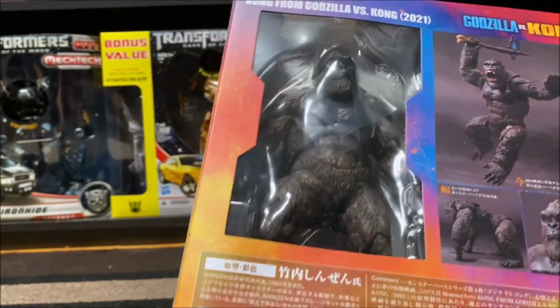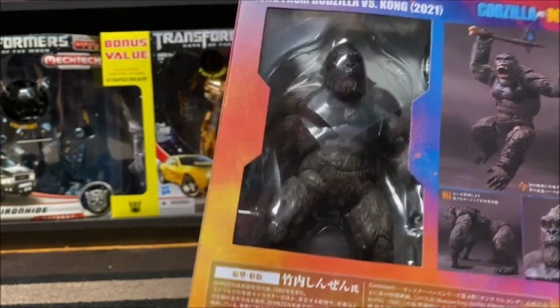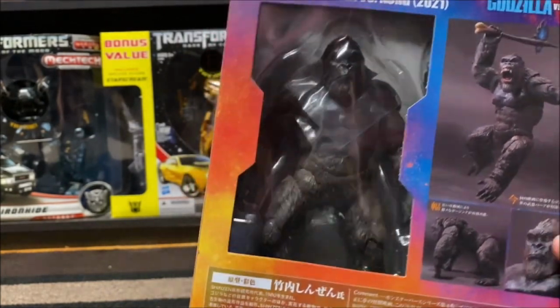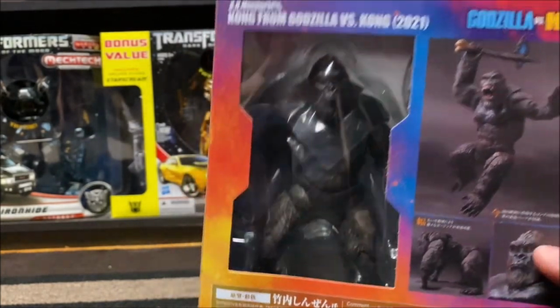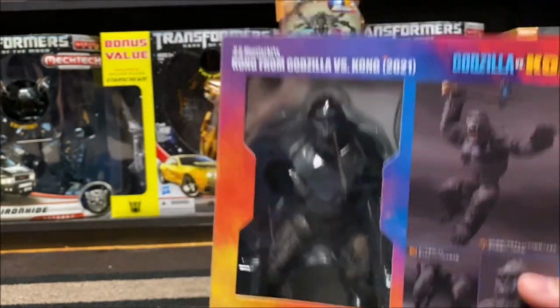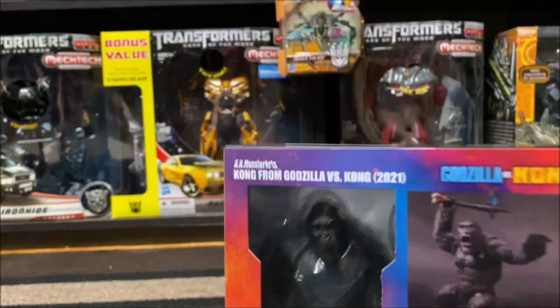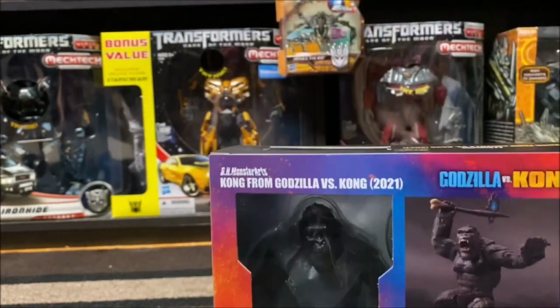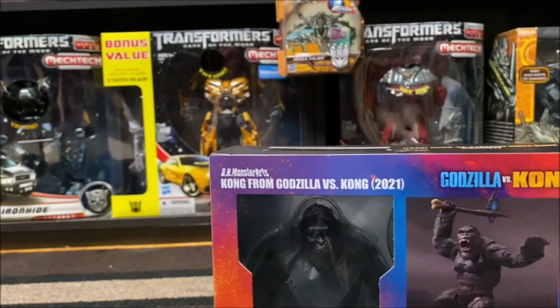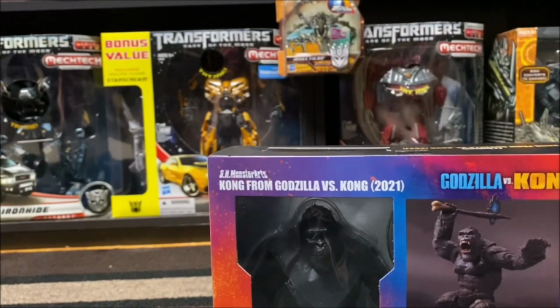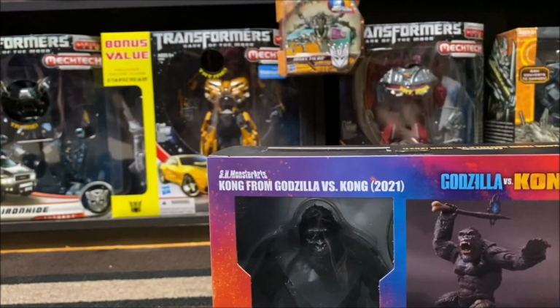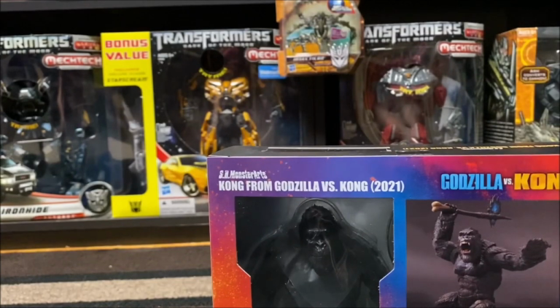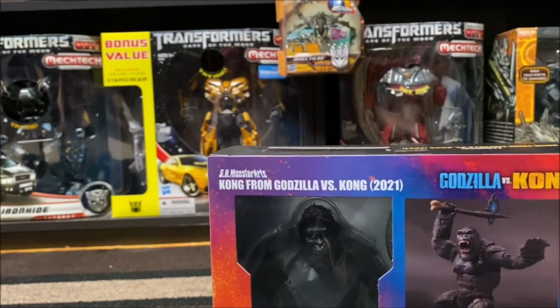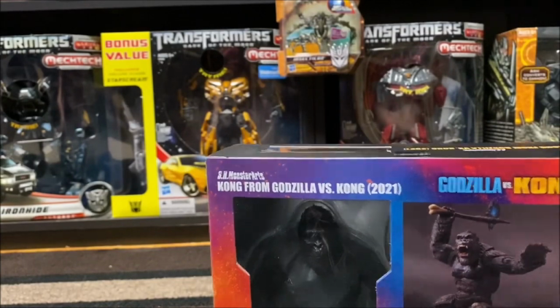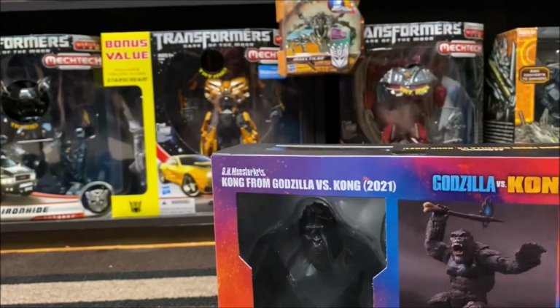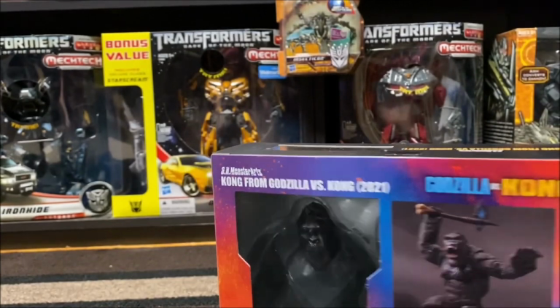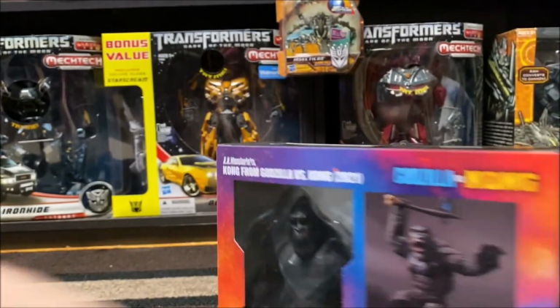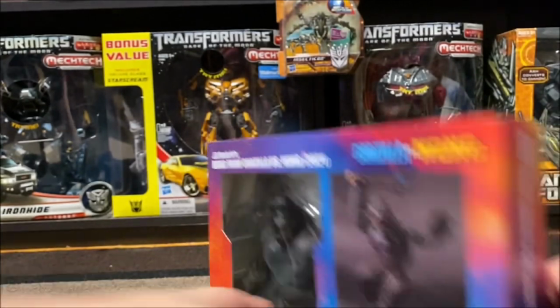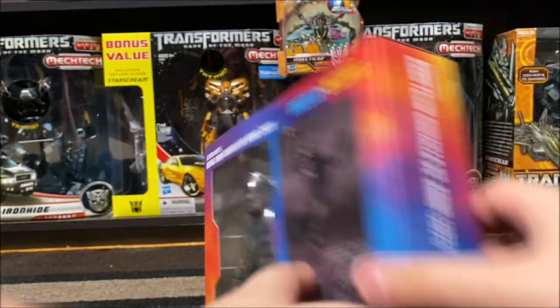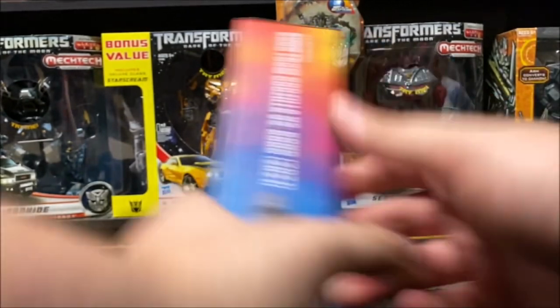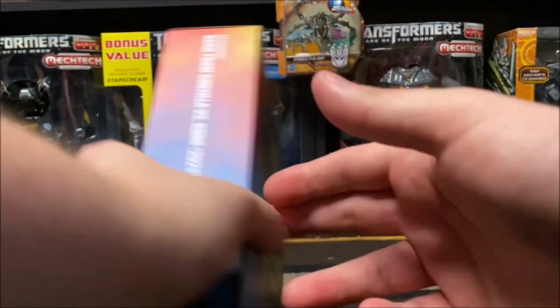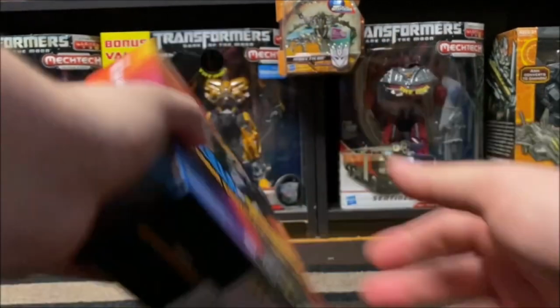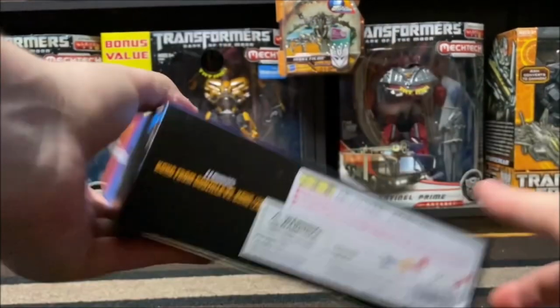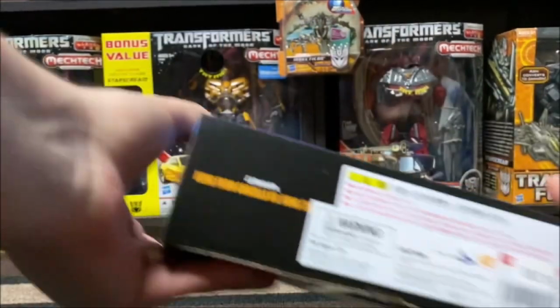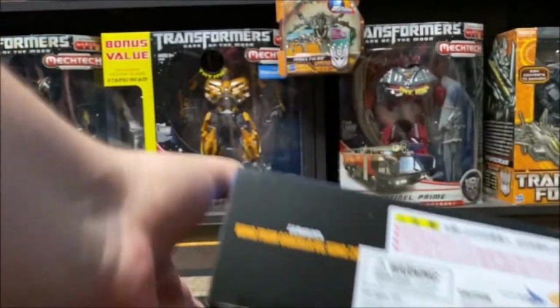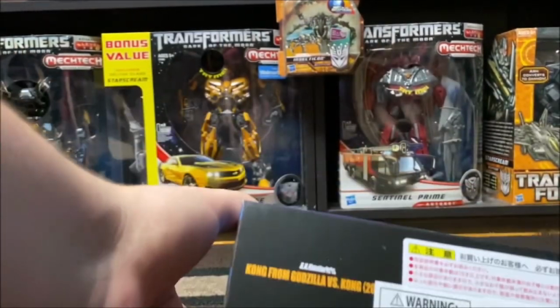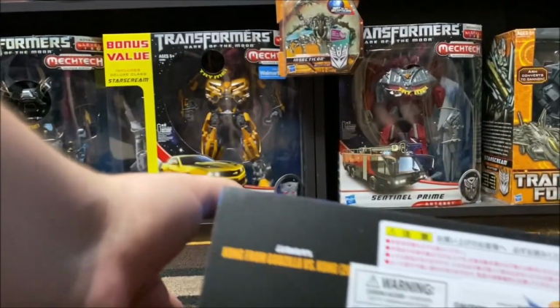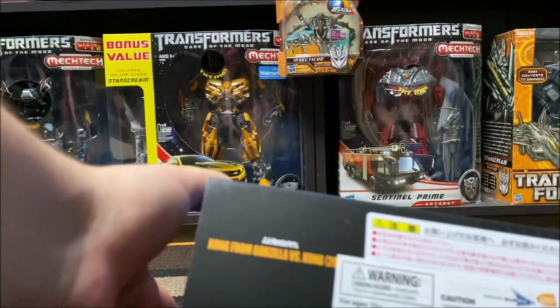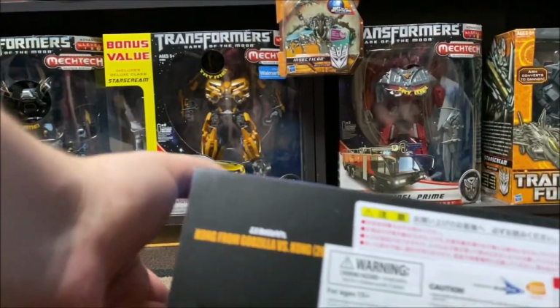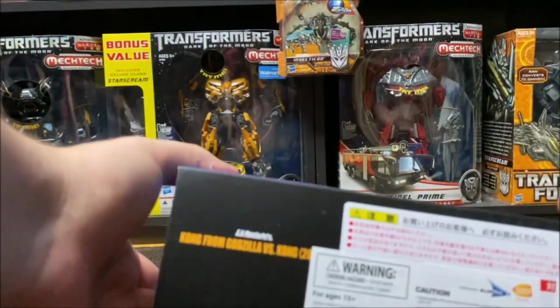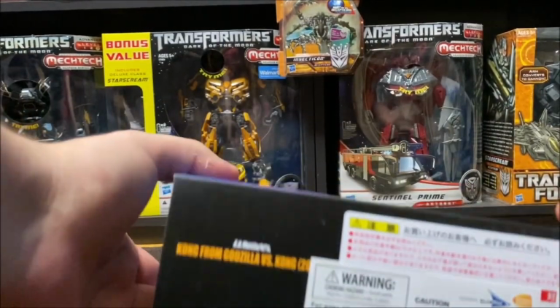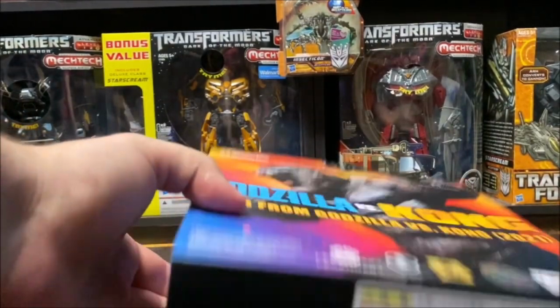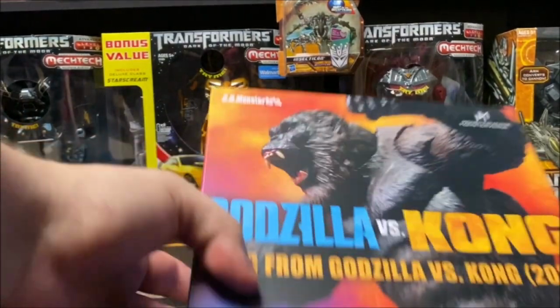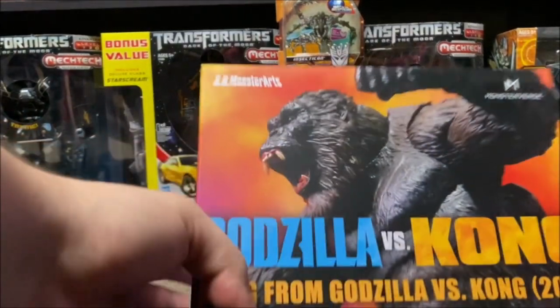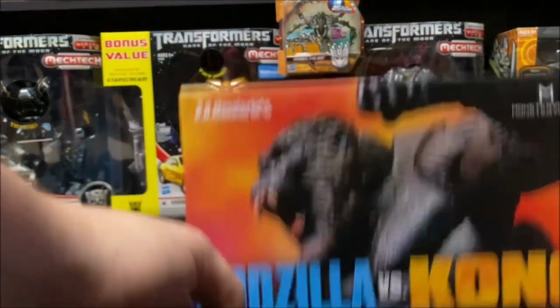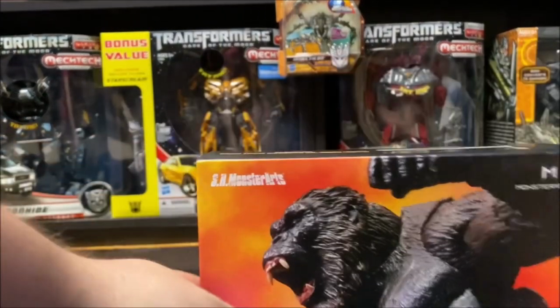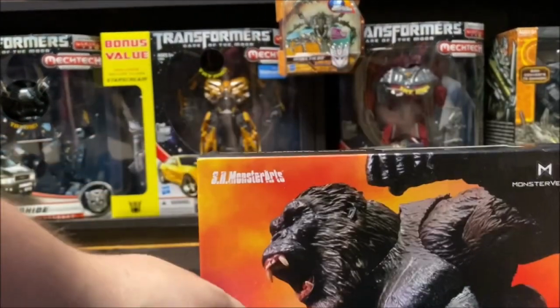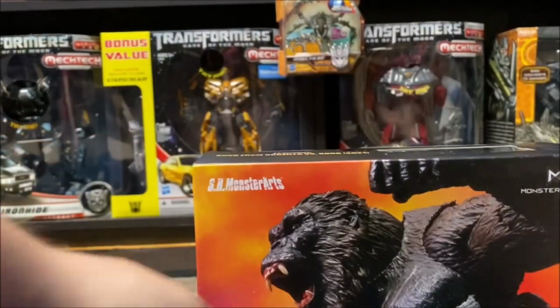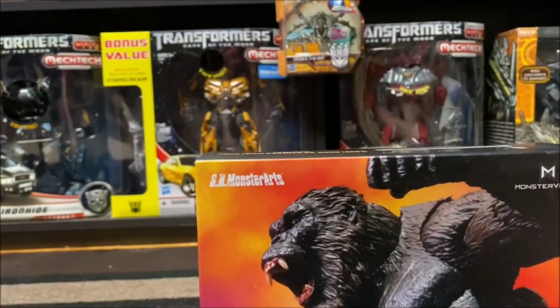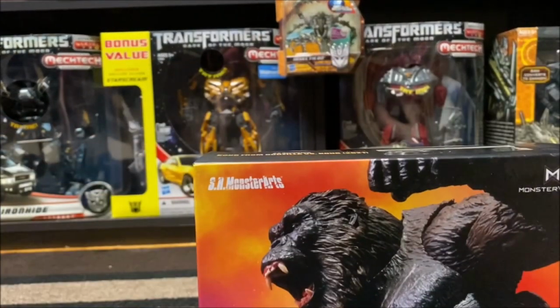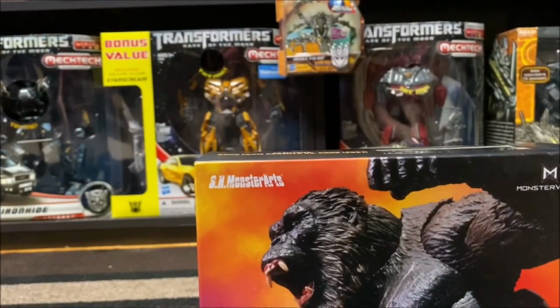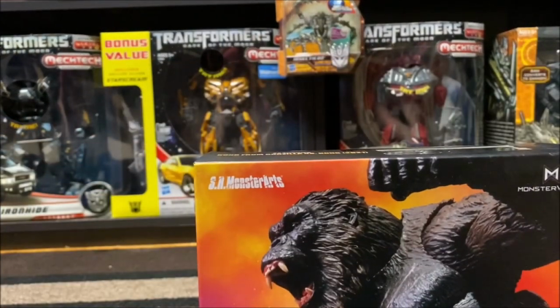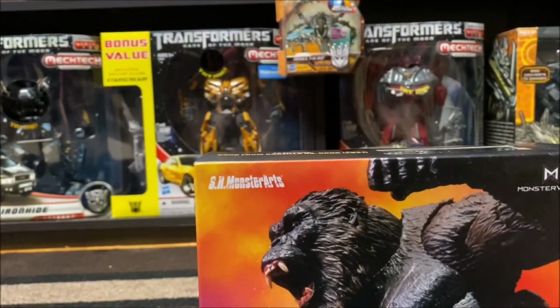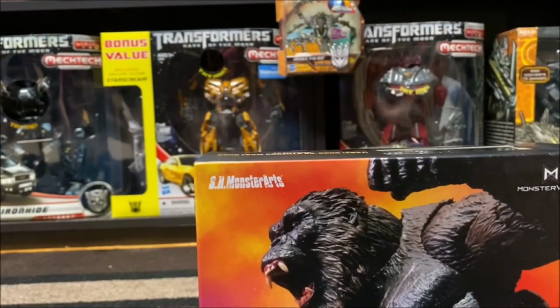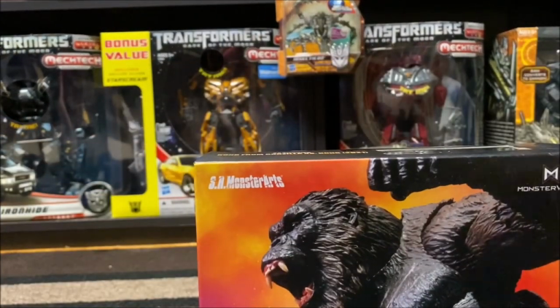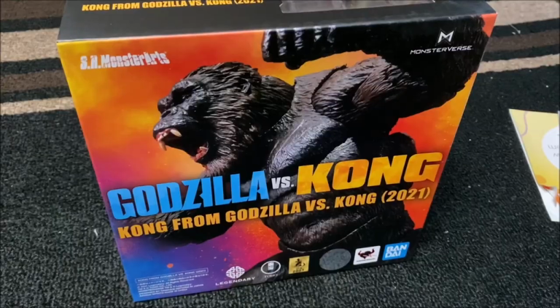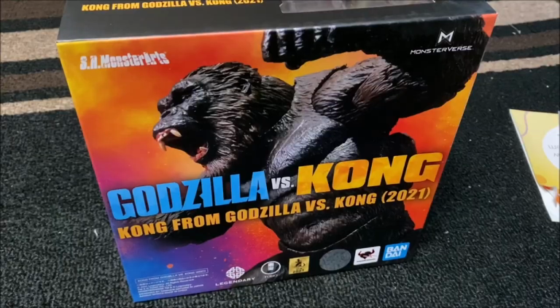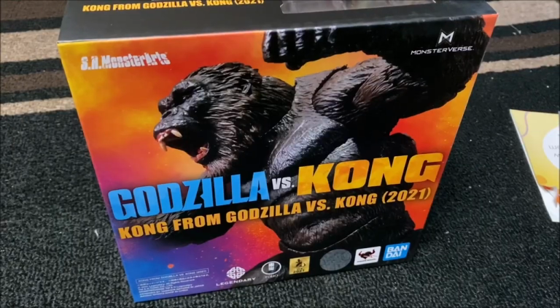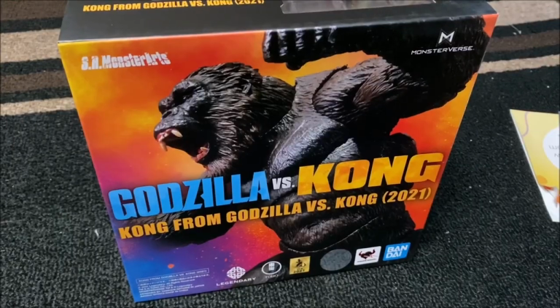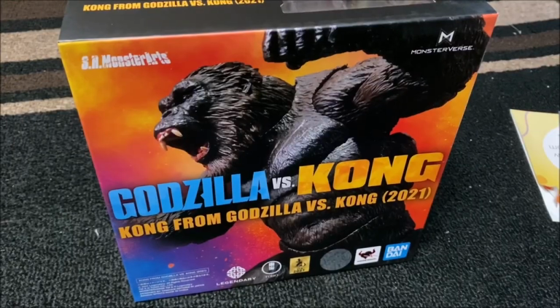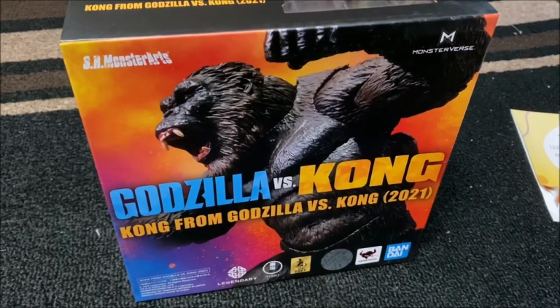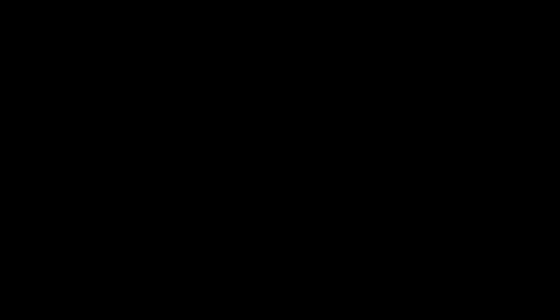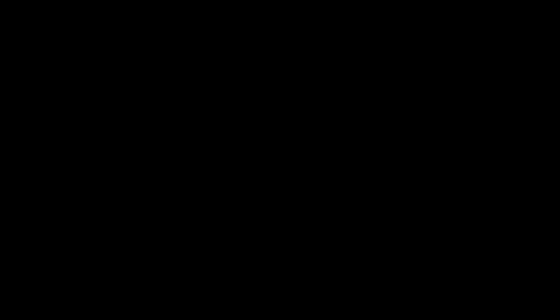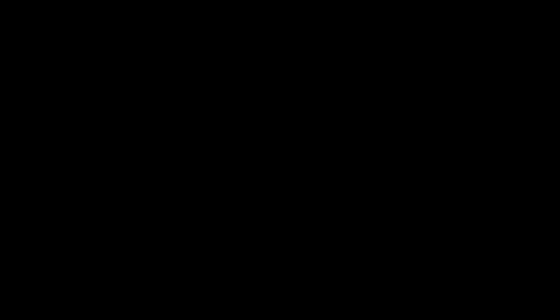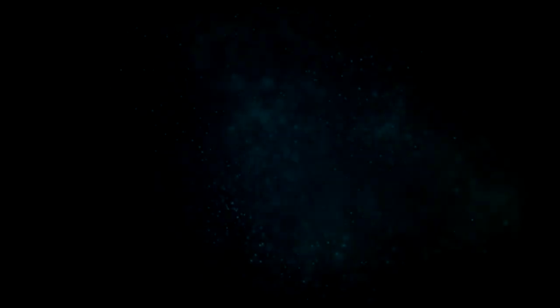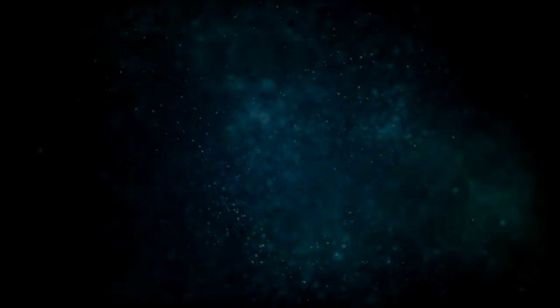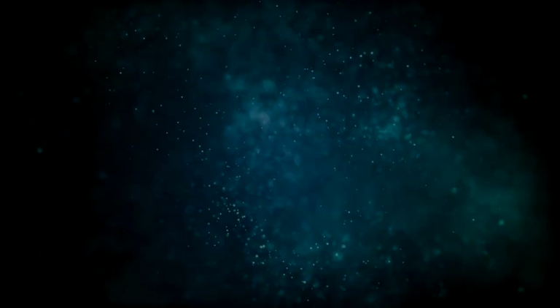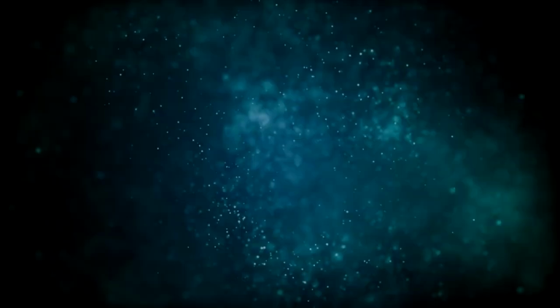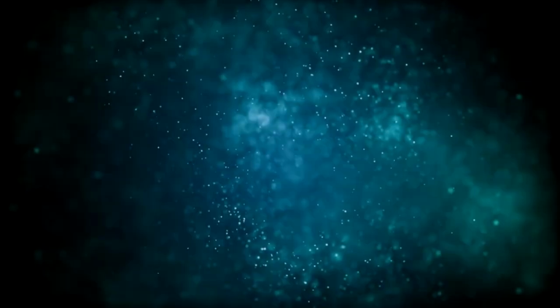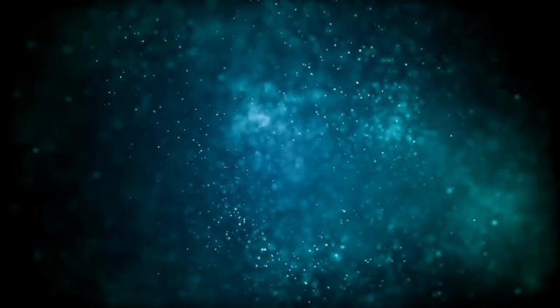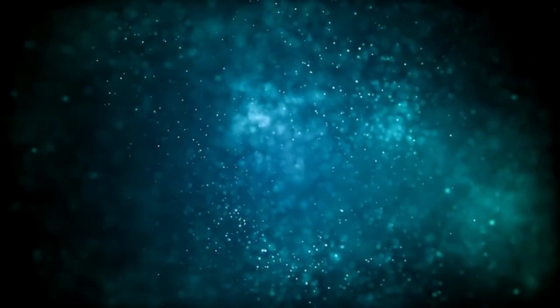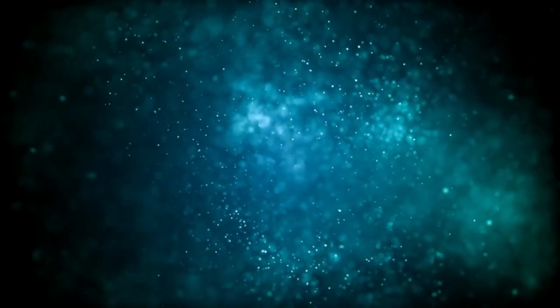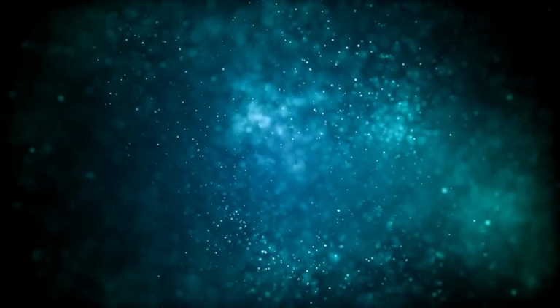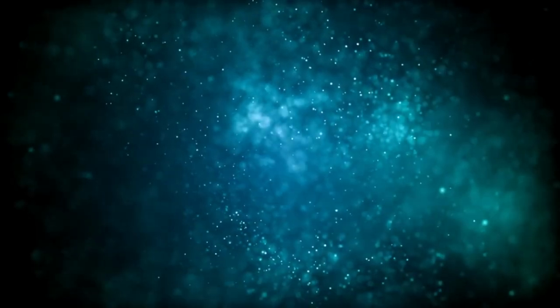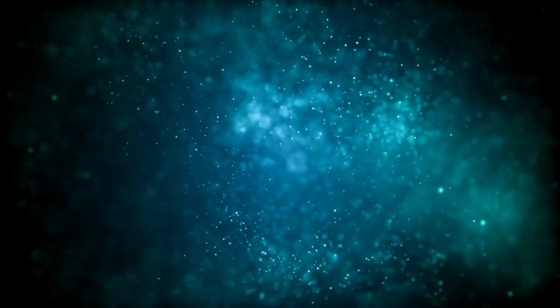Thank you for watching the first Godzilla unboxing. Talk to you later.